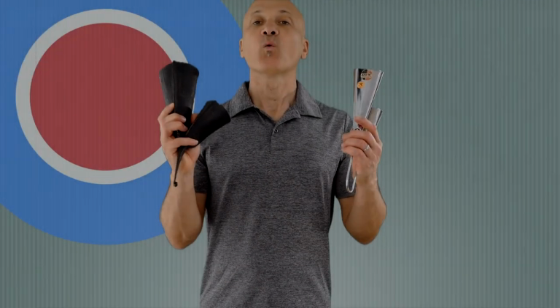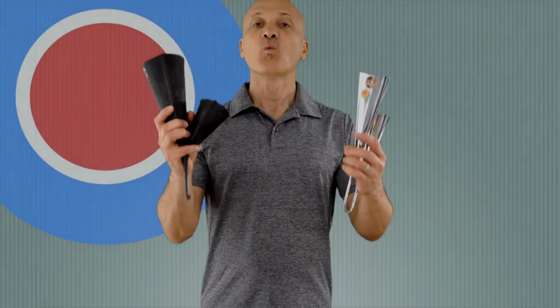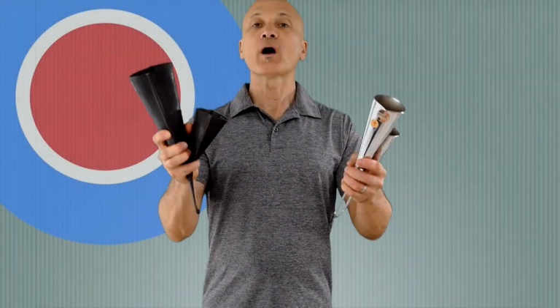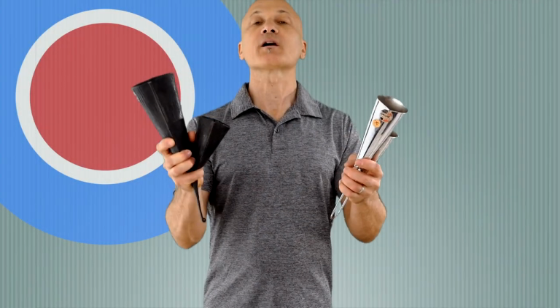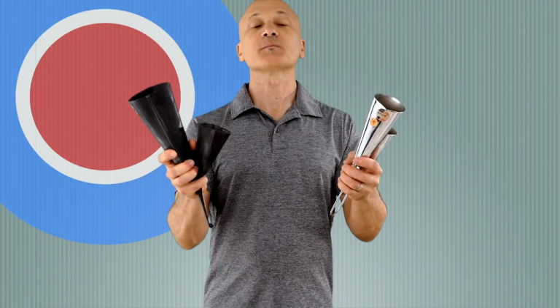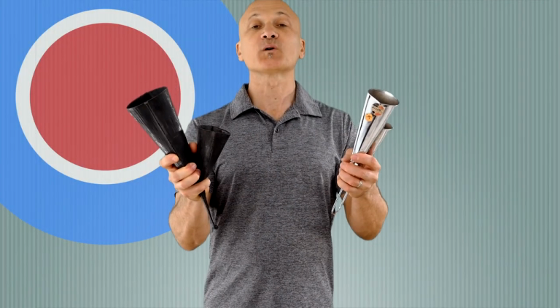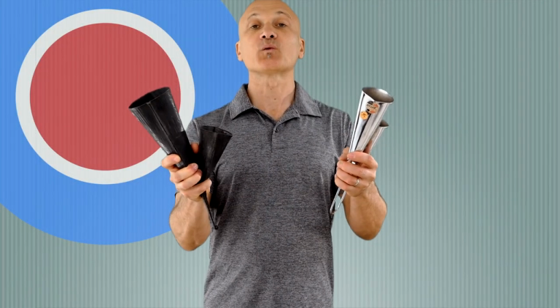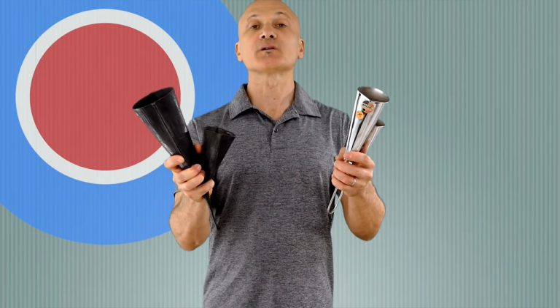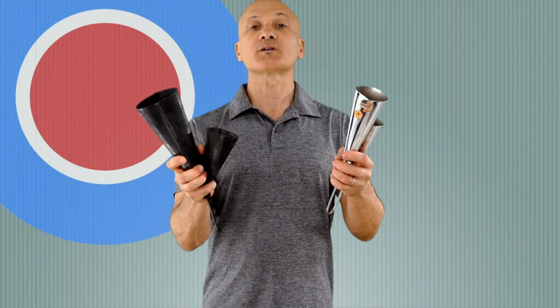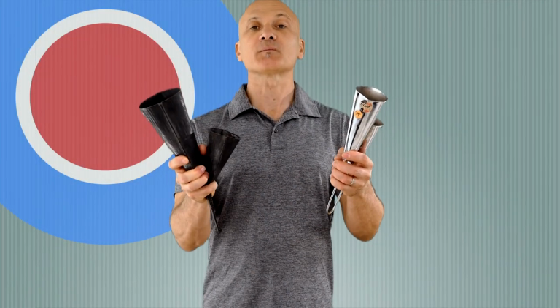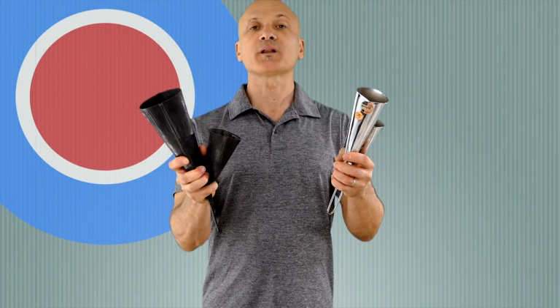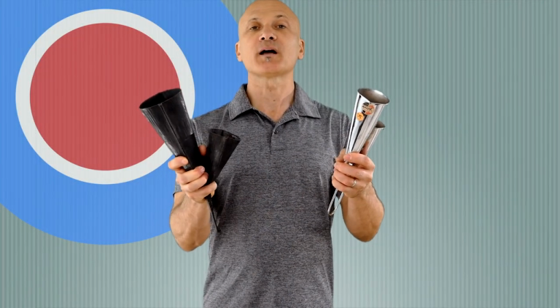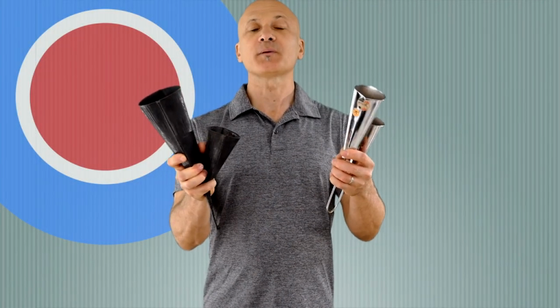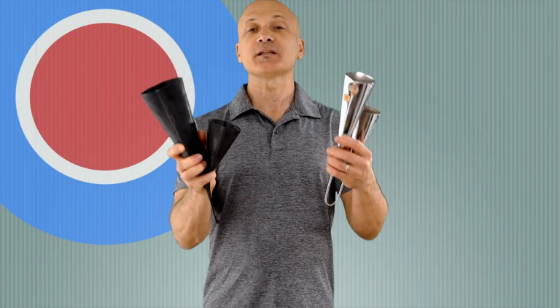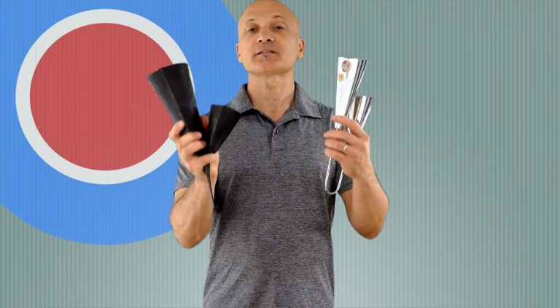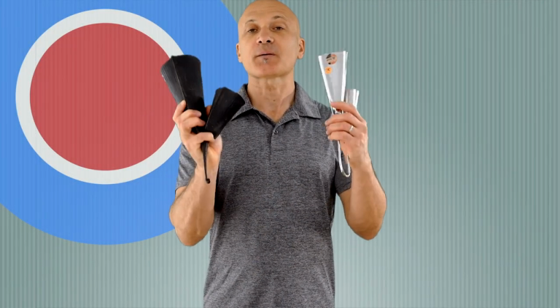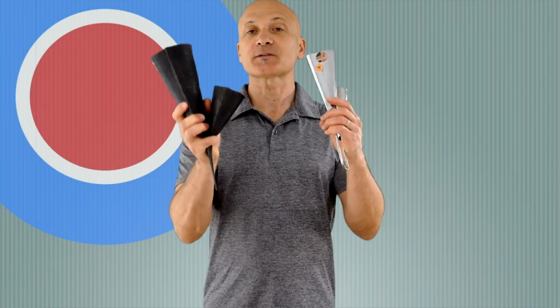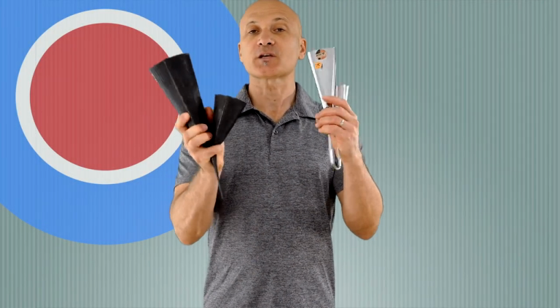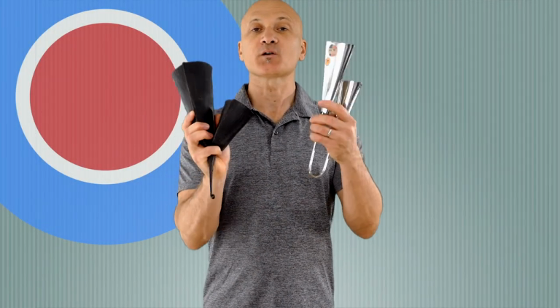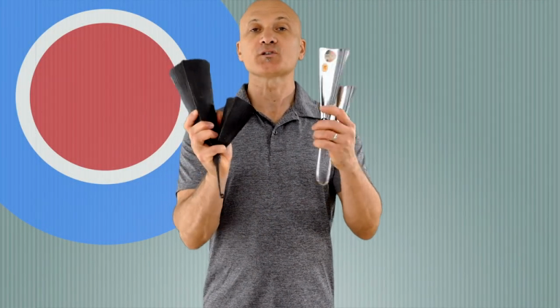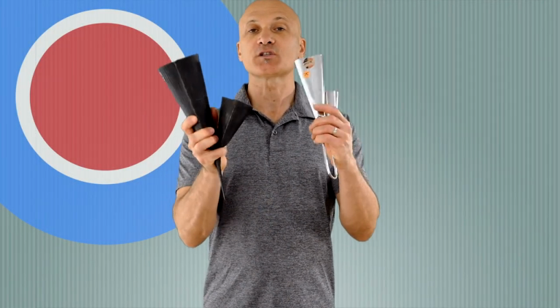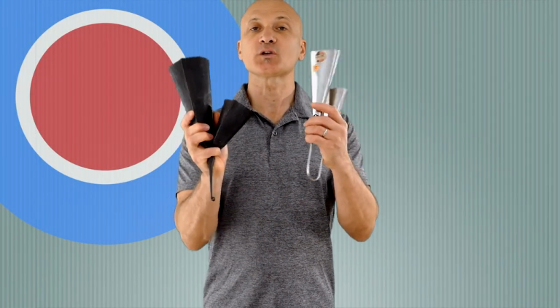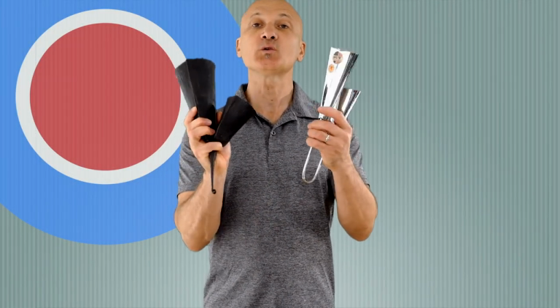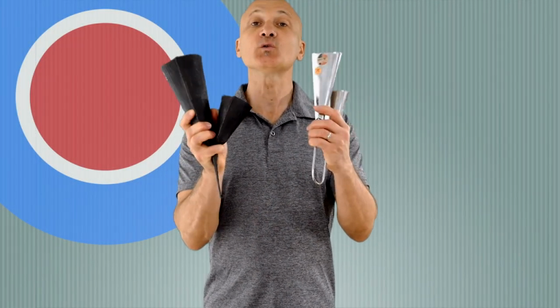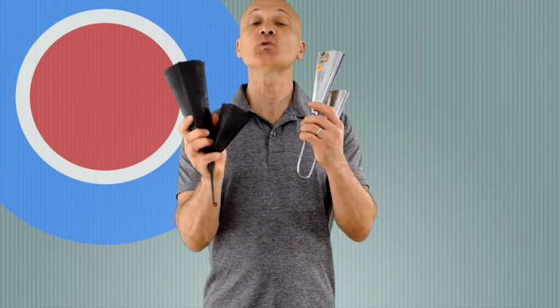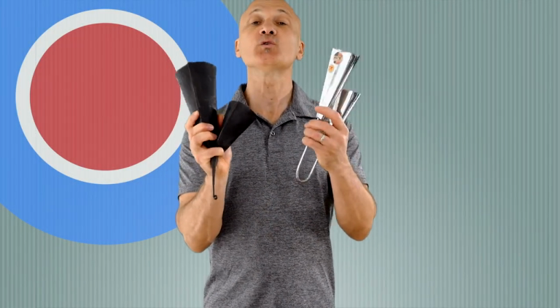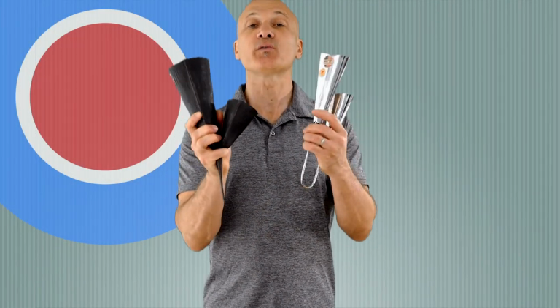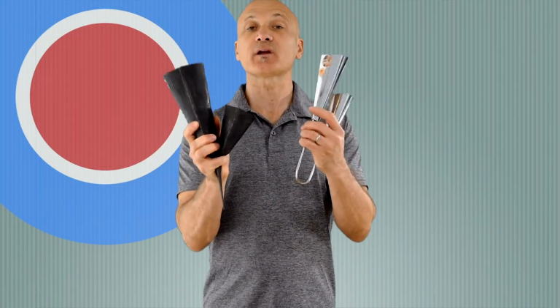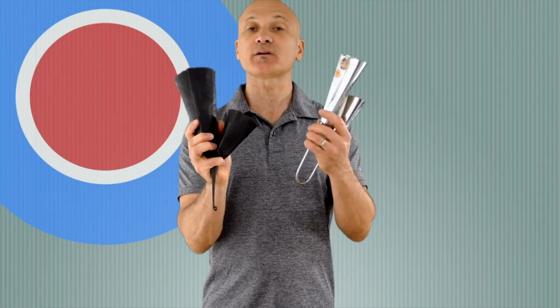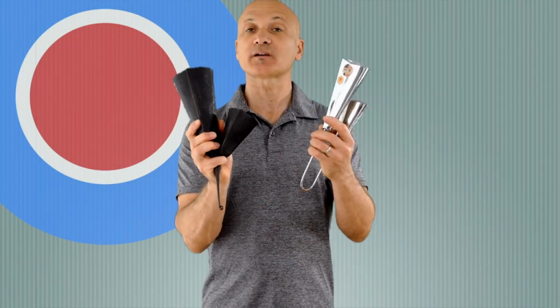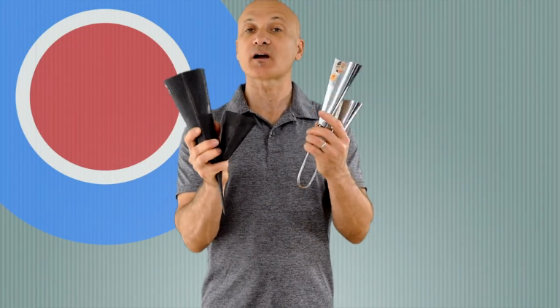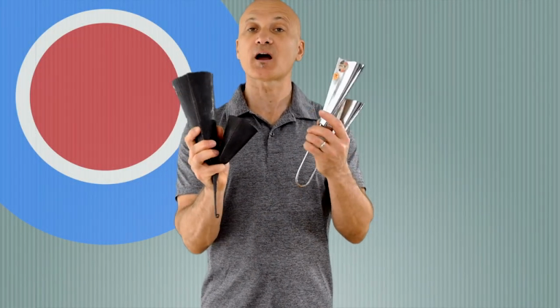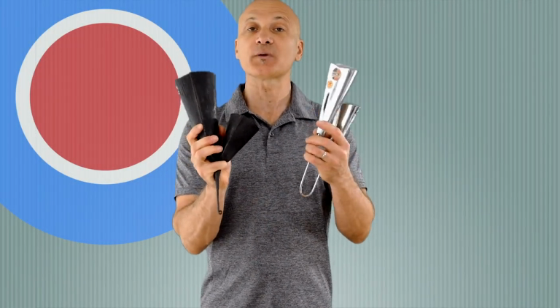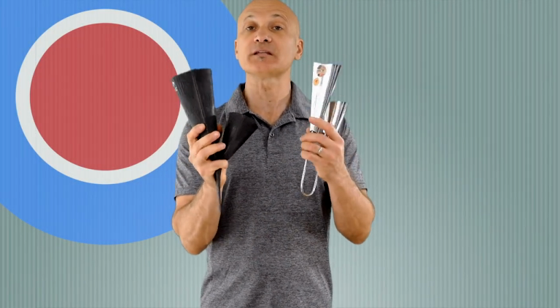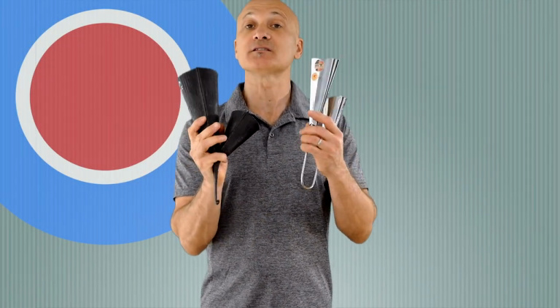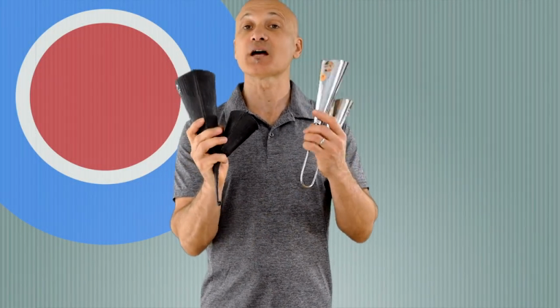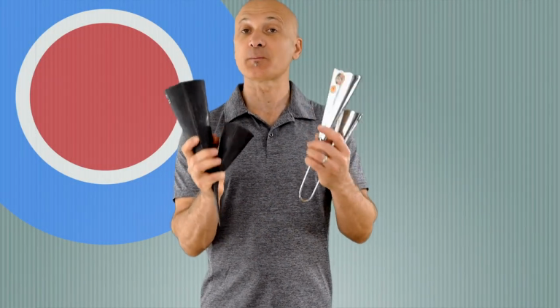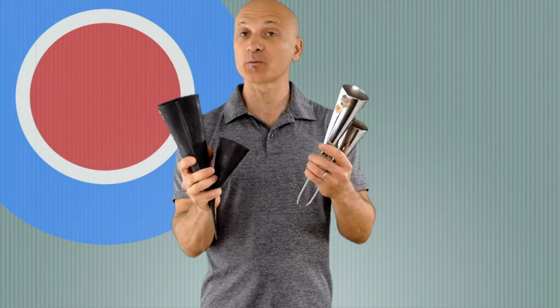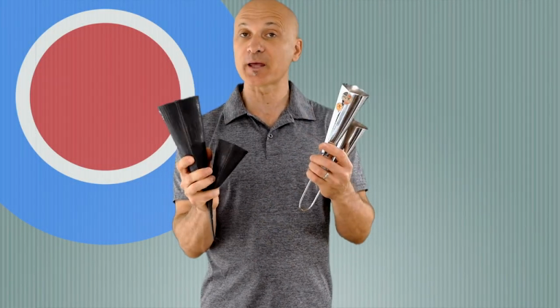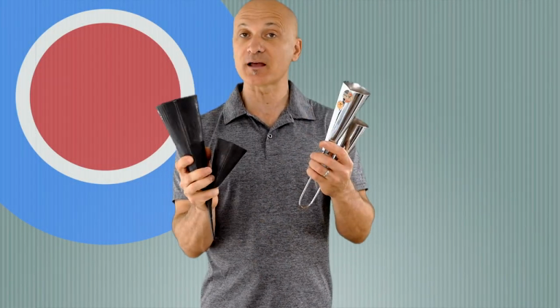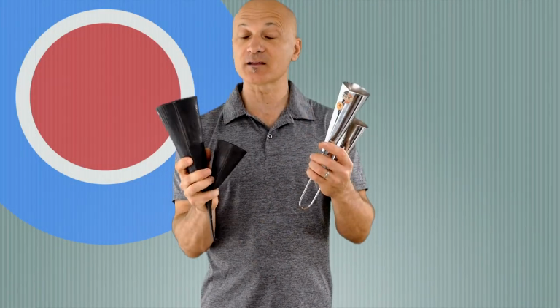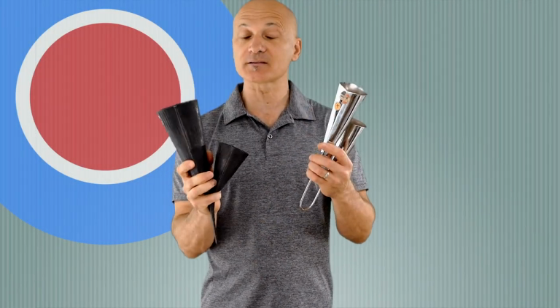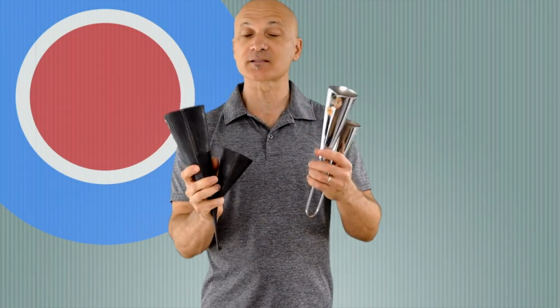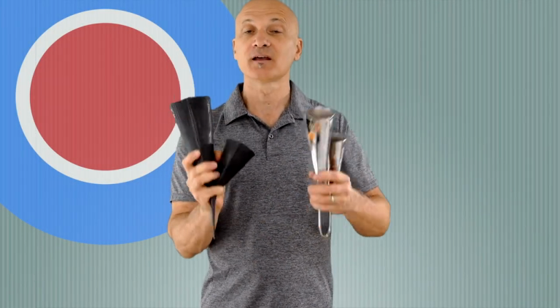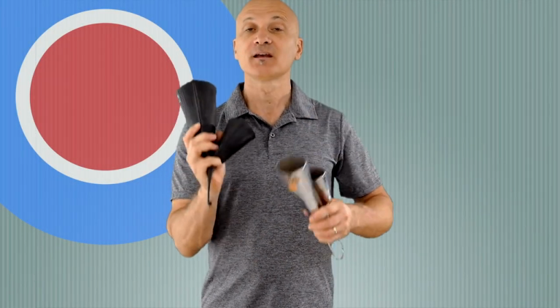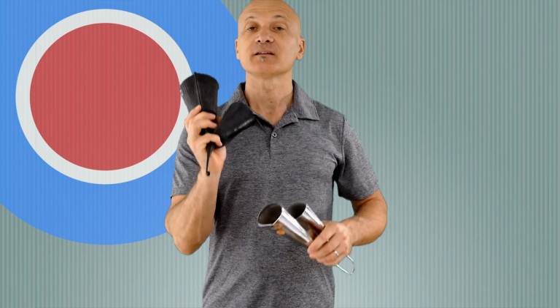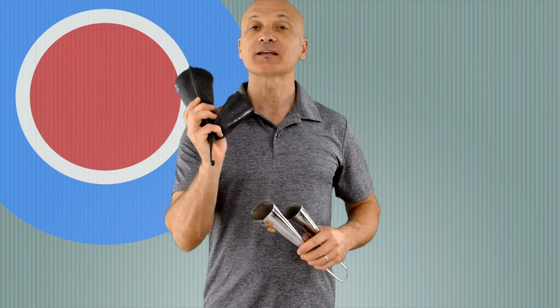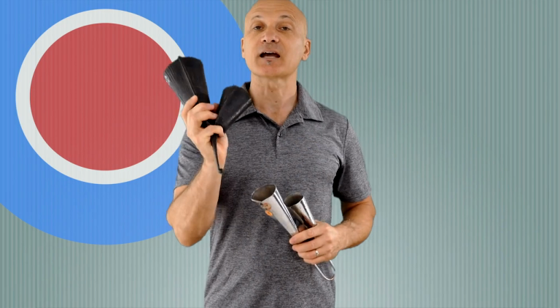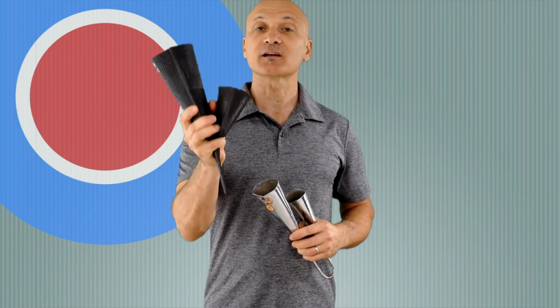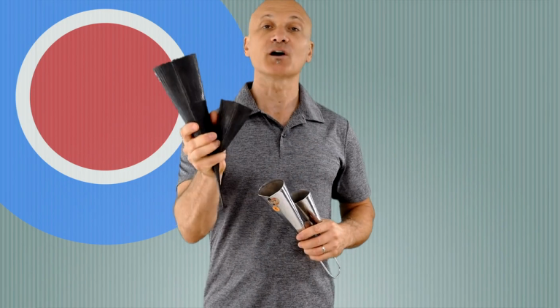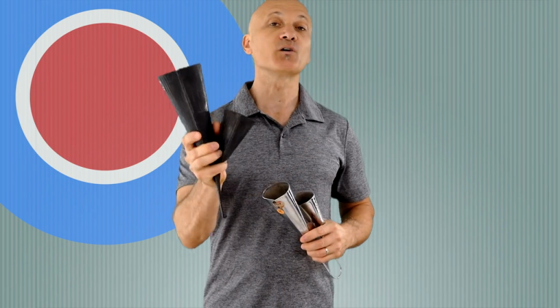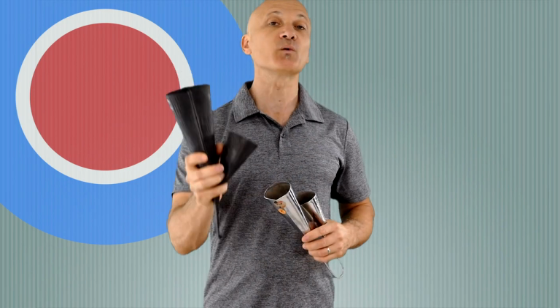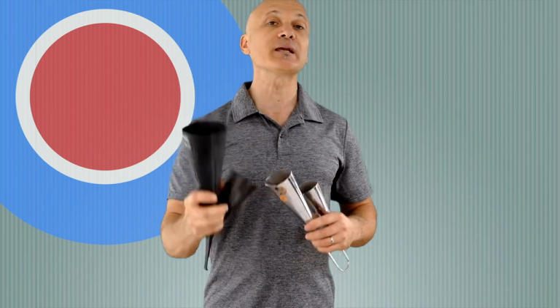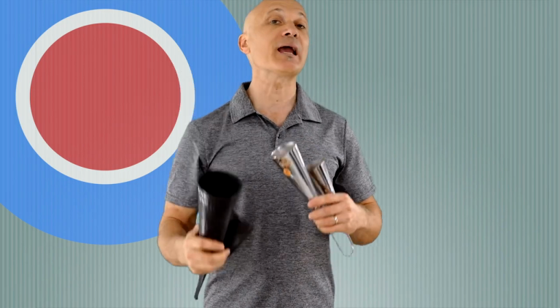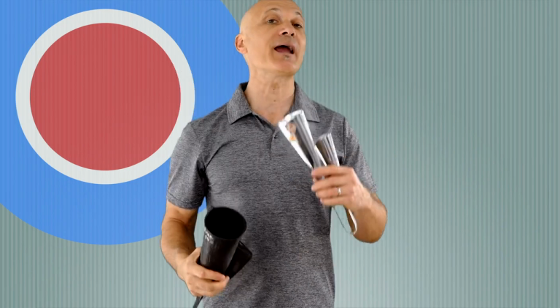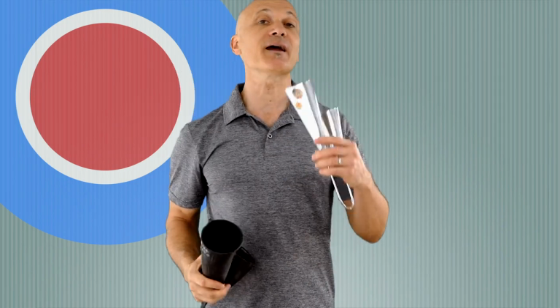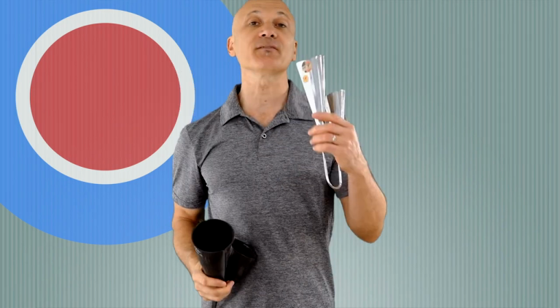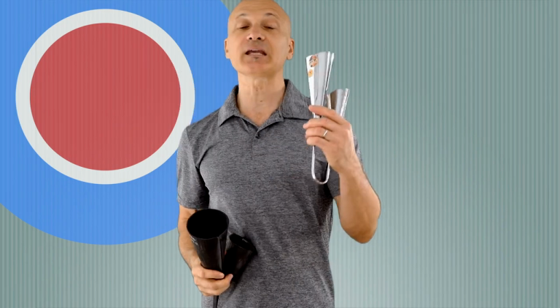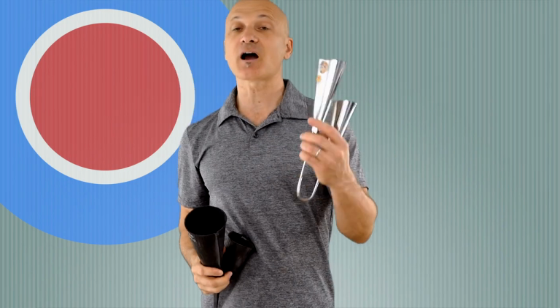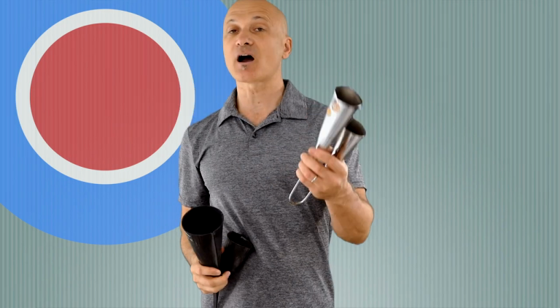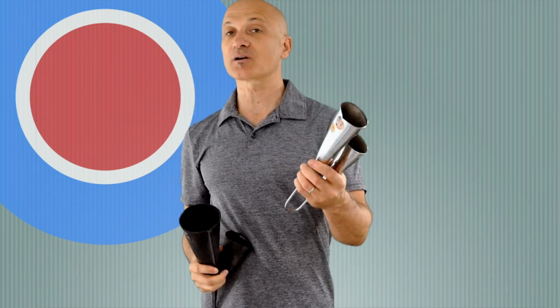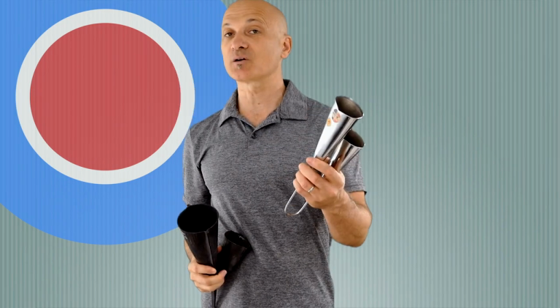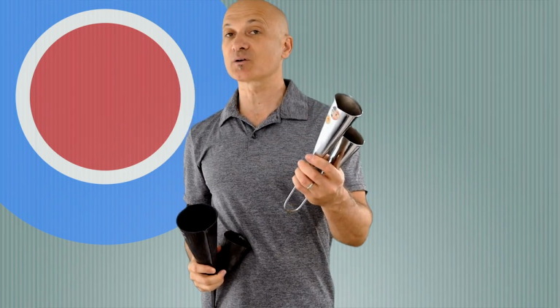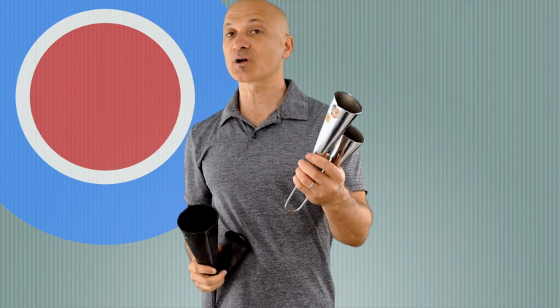Welcome to World Drum Club. In this episode, two very common double bells: the Gankogui and the Agogo.